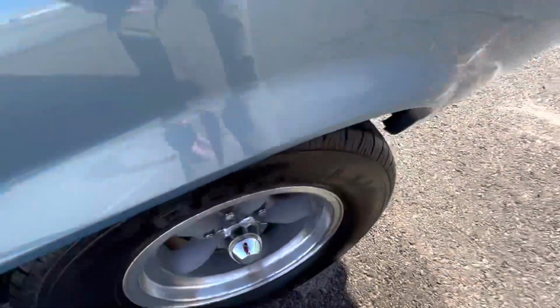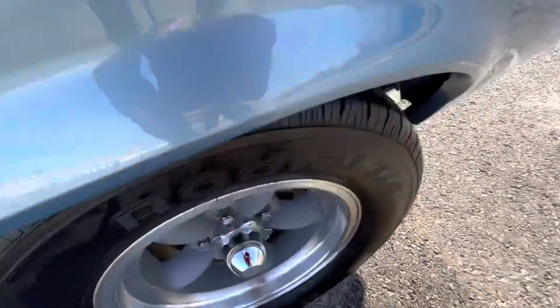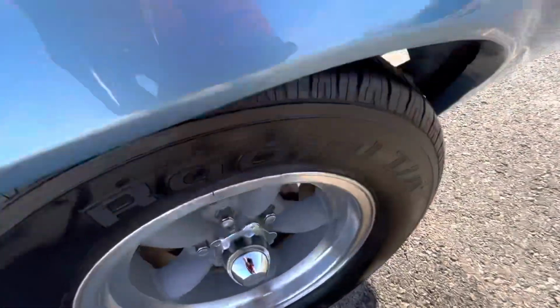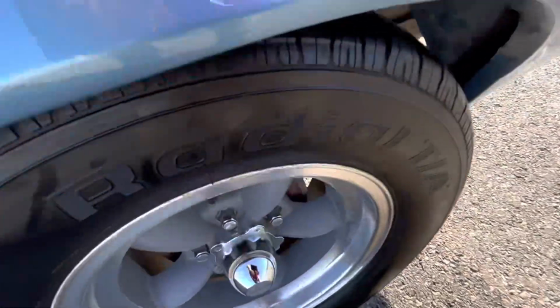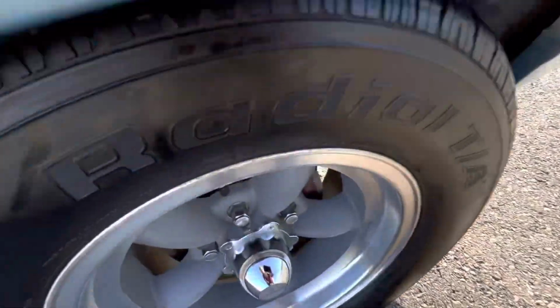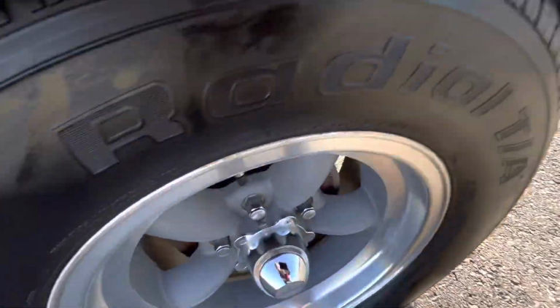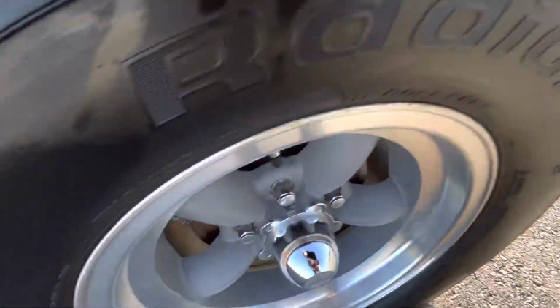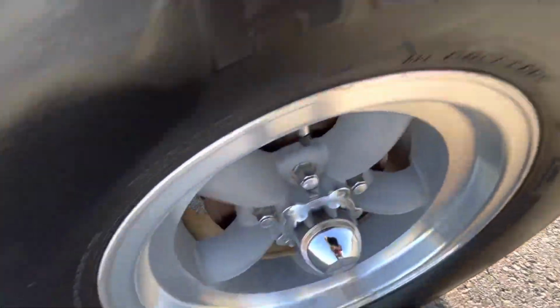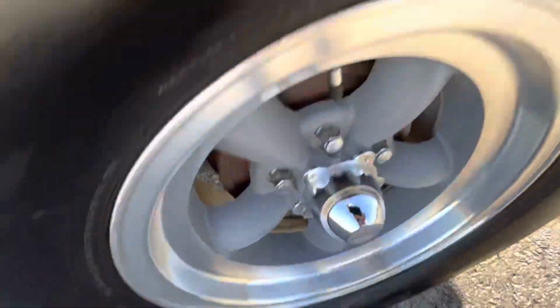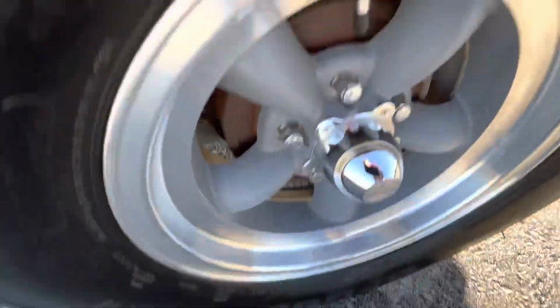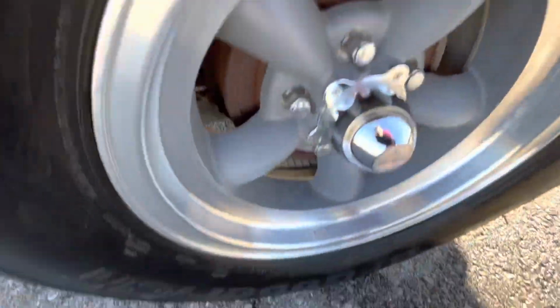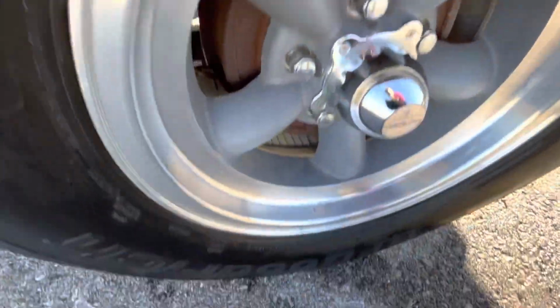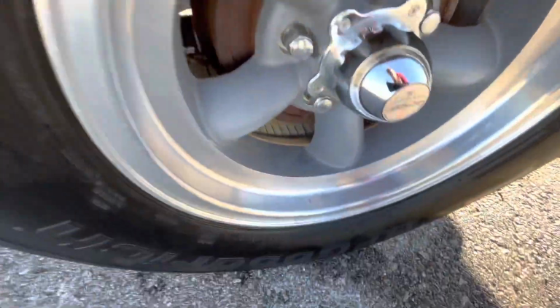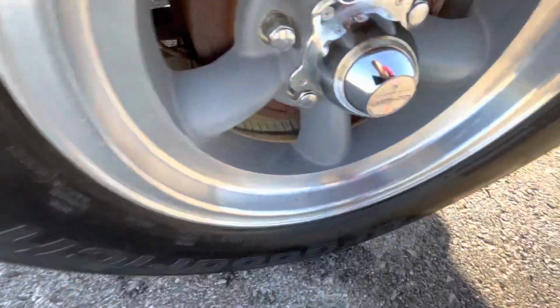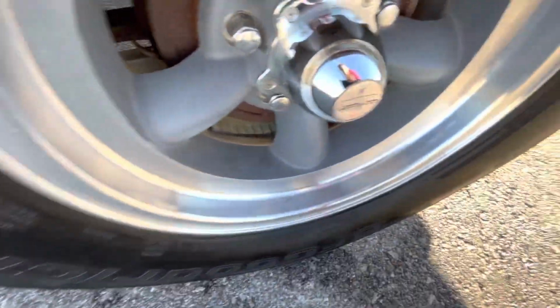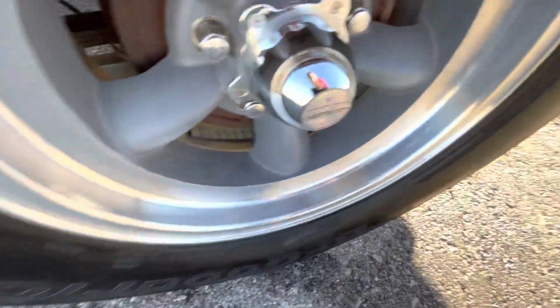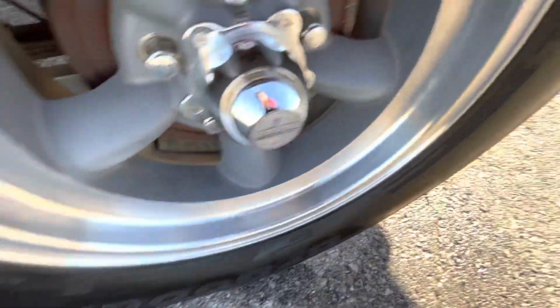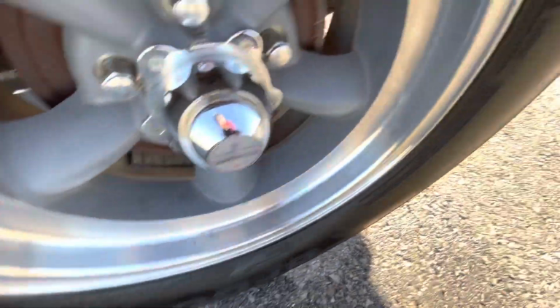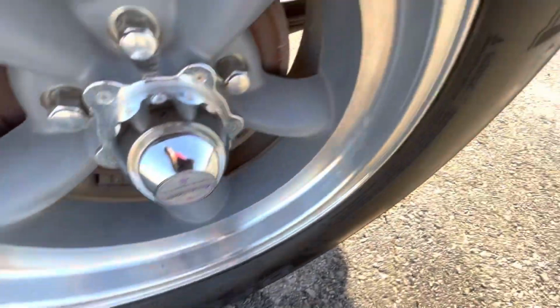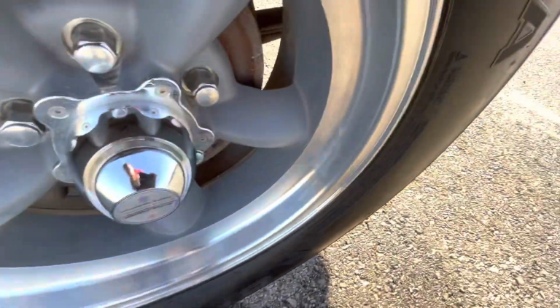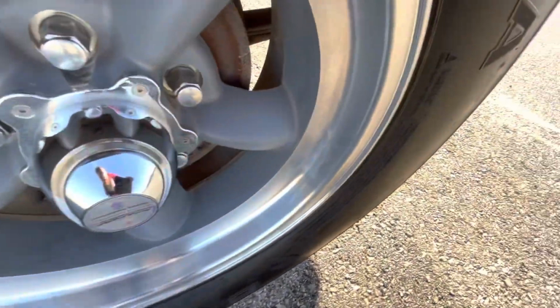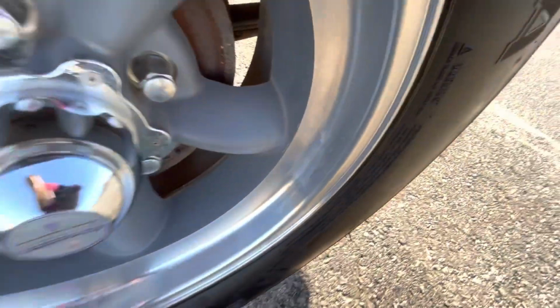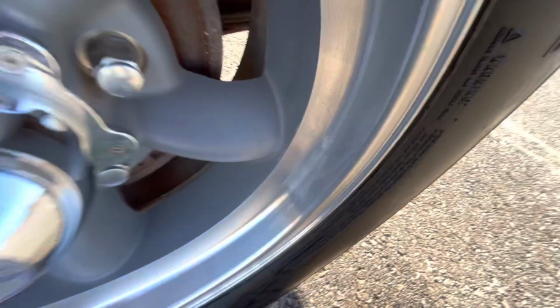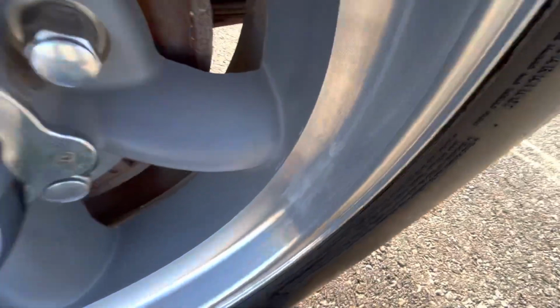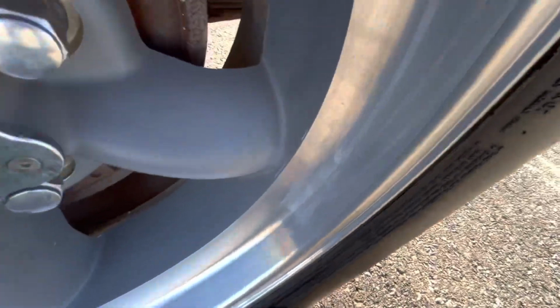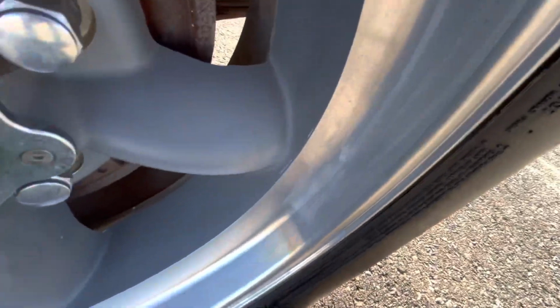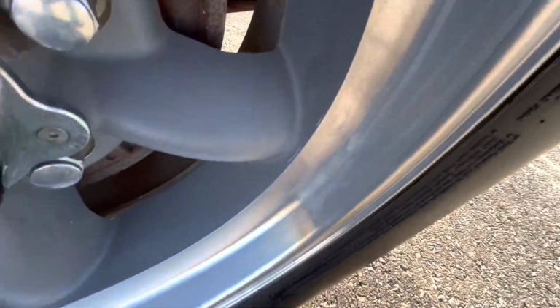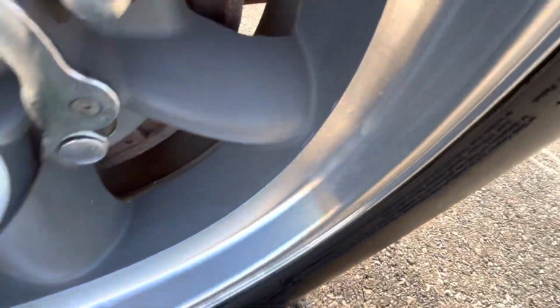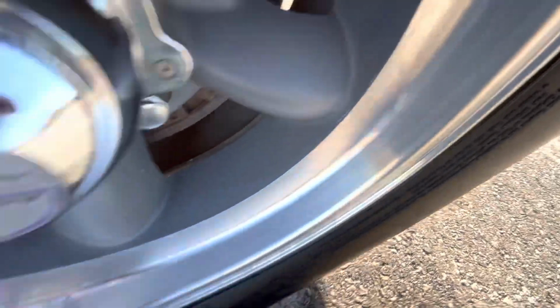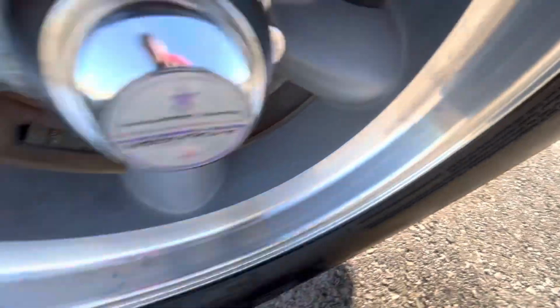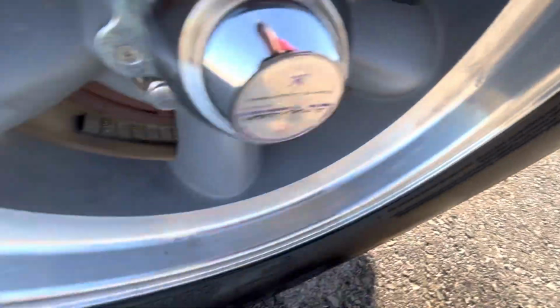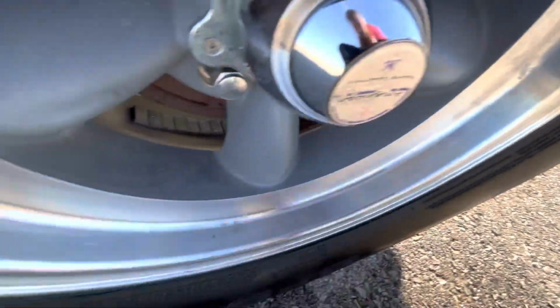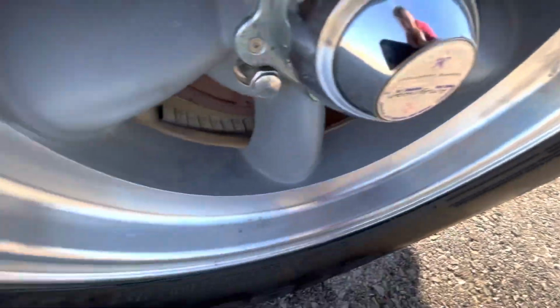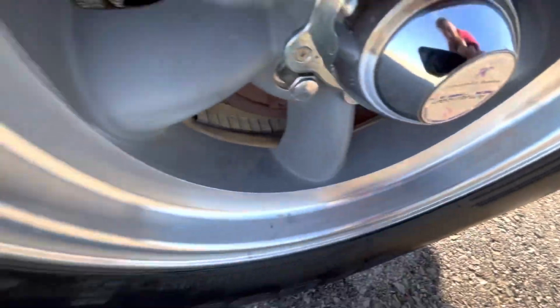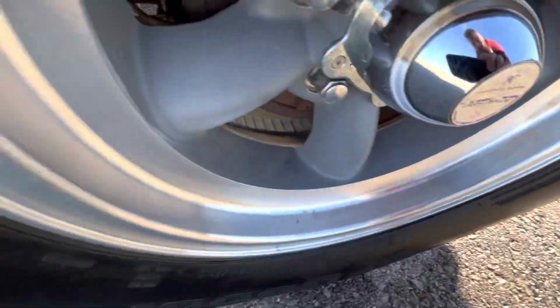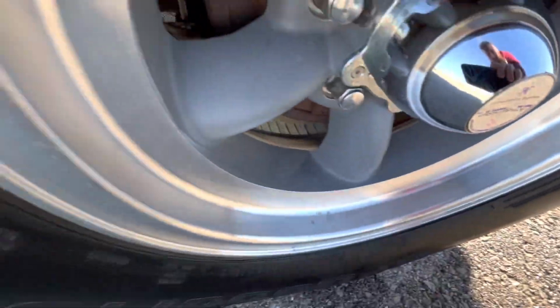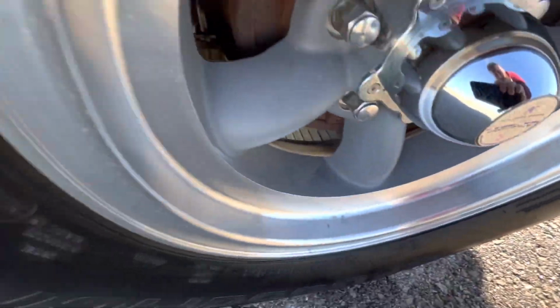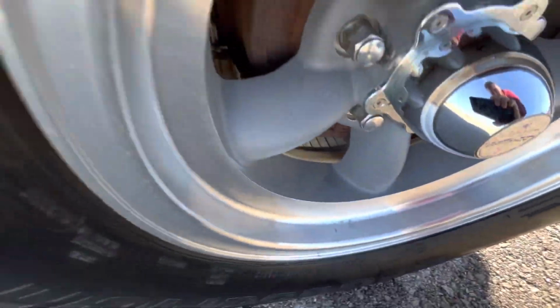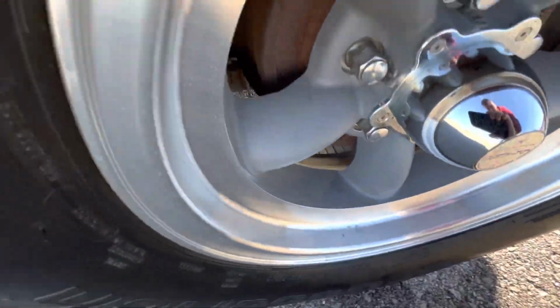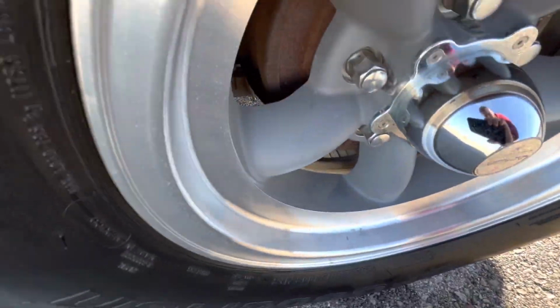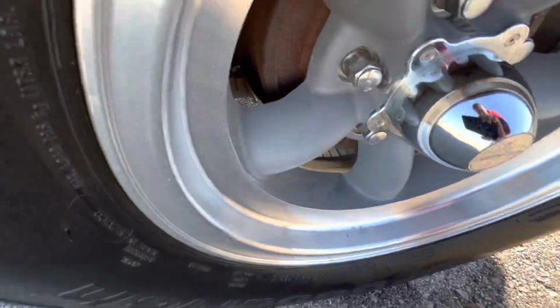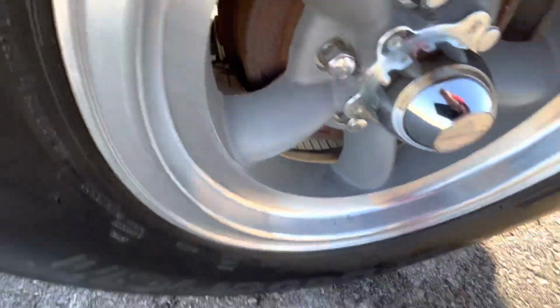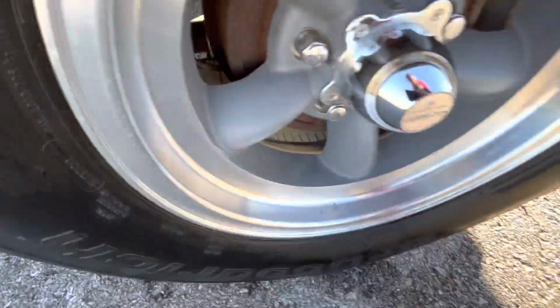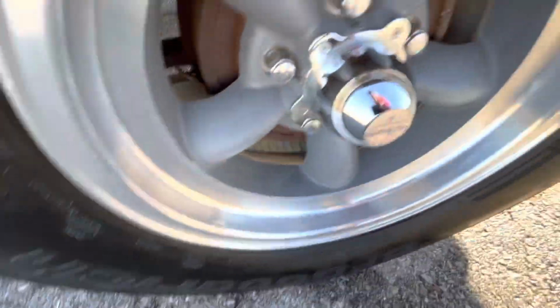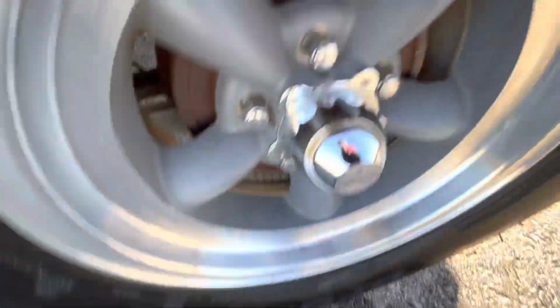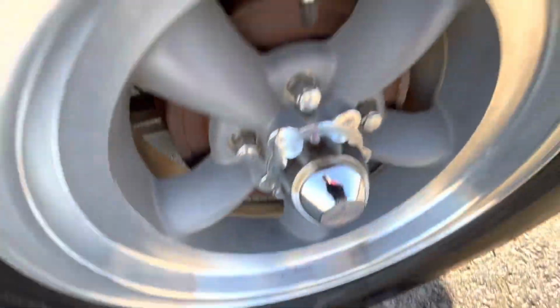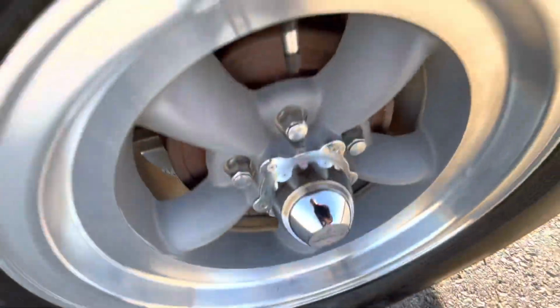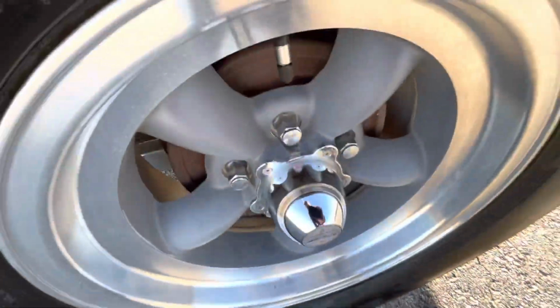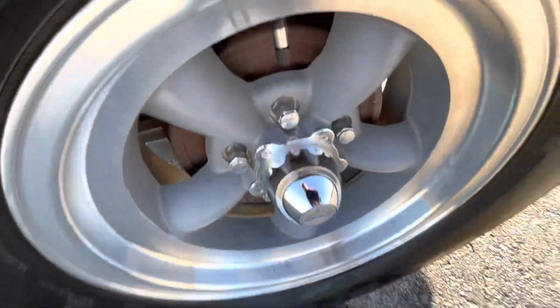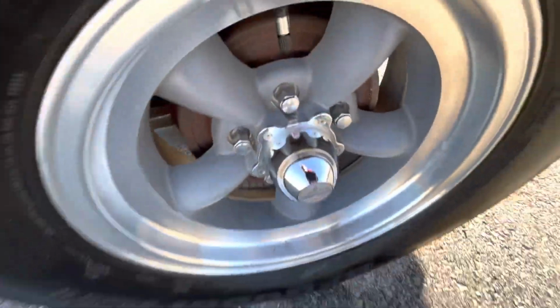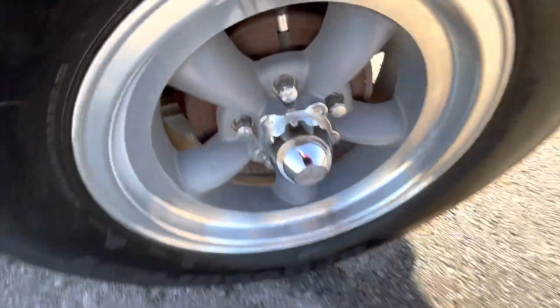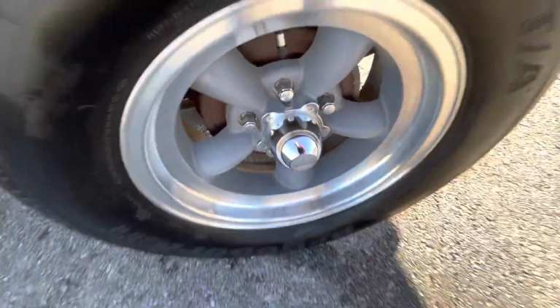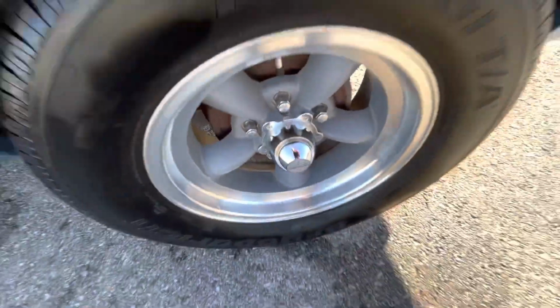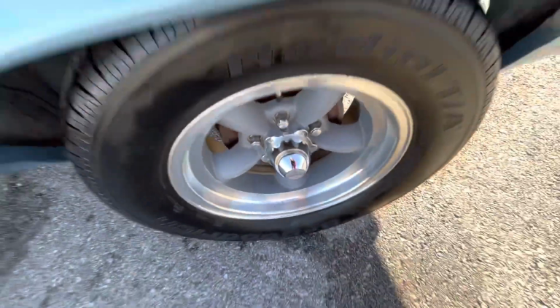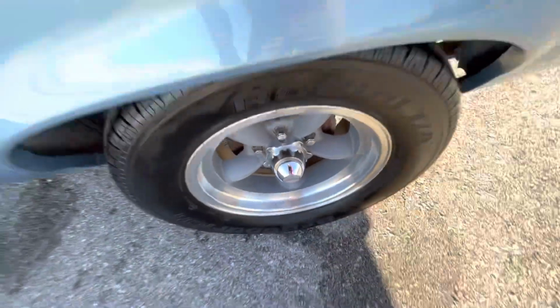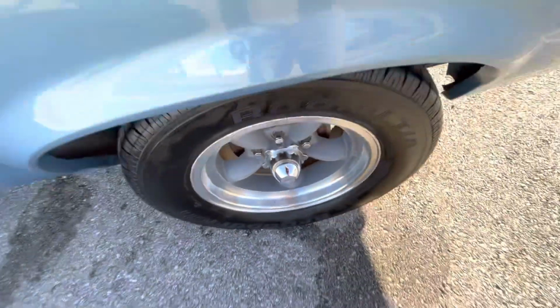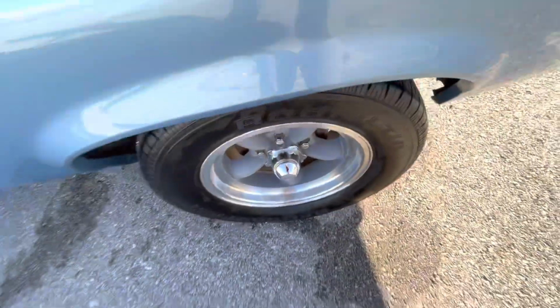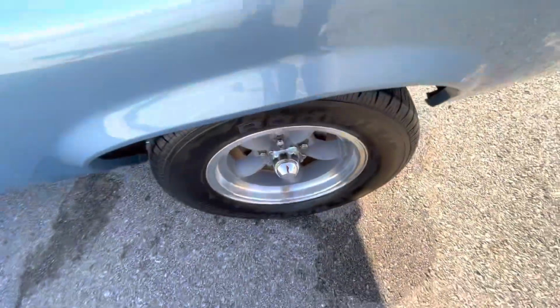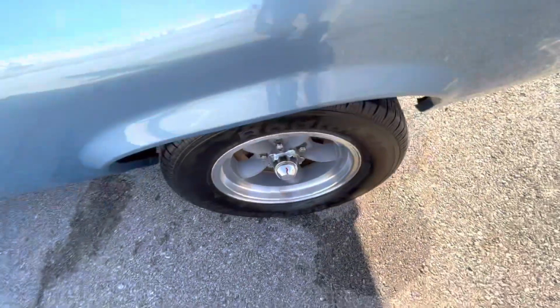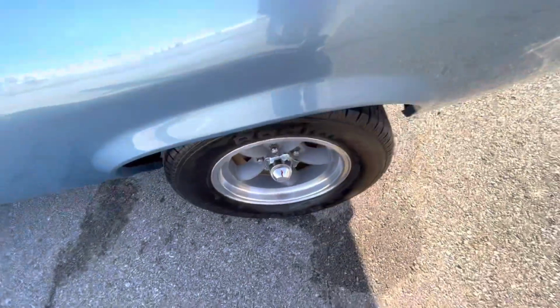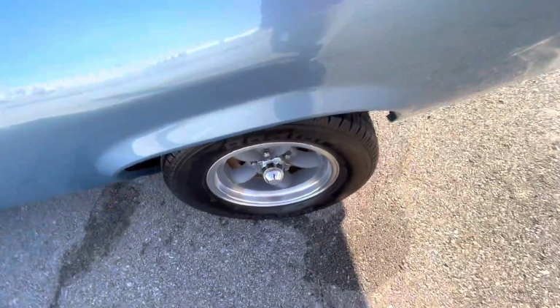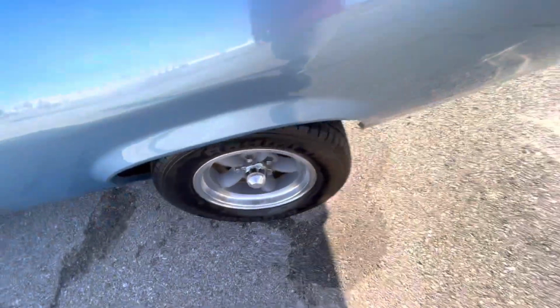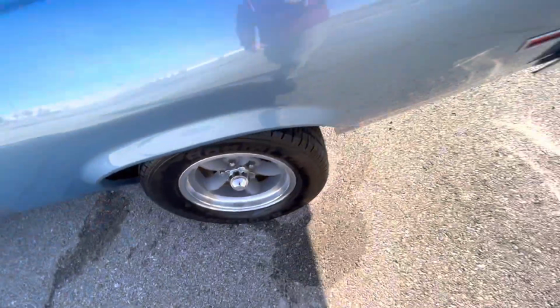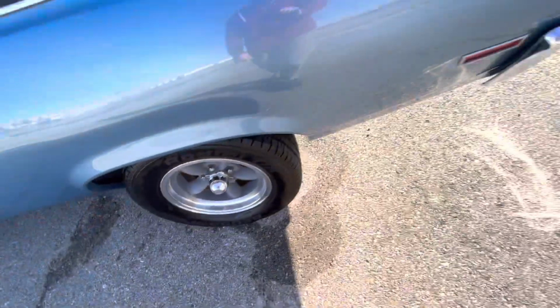Rear driver's side wheel — a little bit of chipping but really not much. Looks good overall.